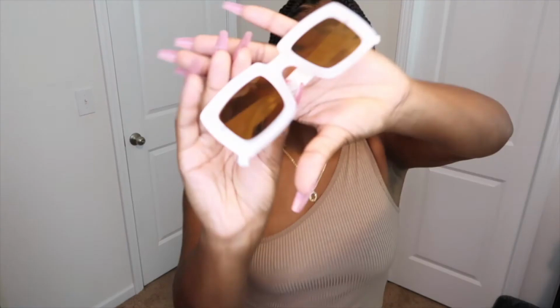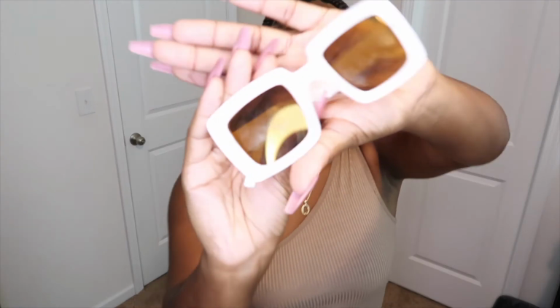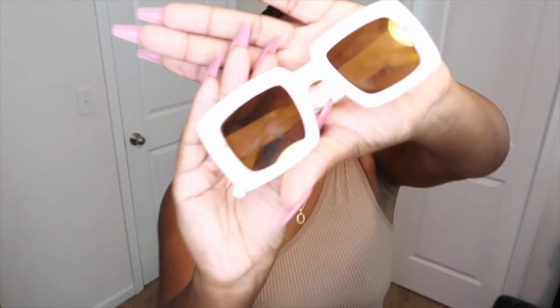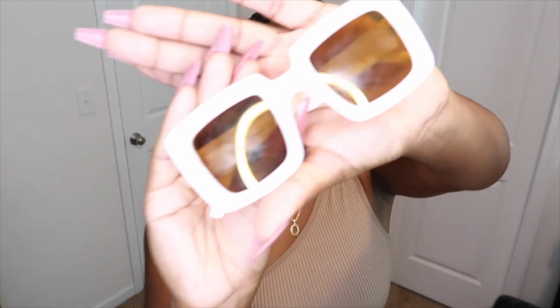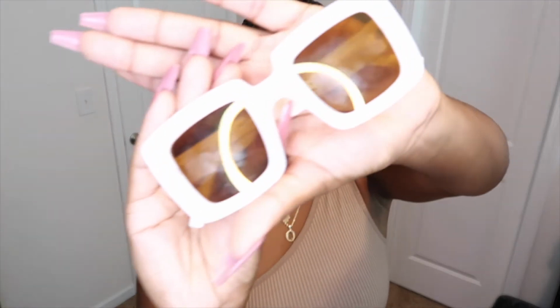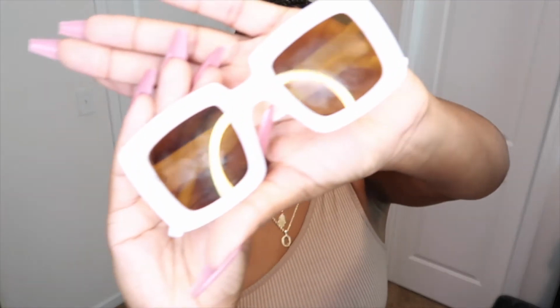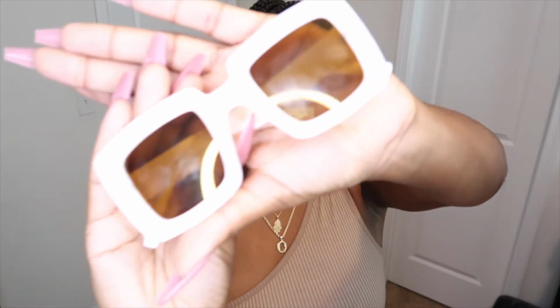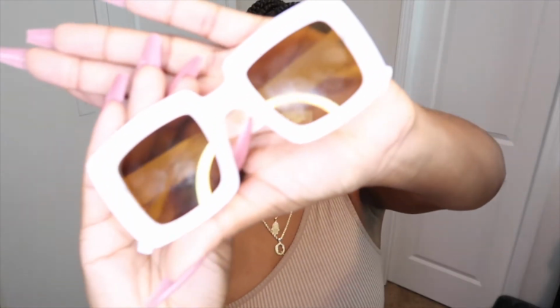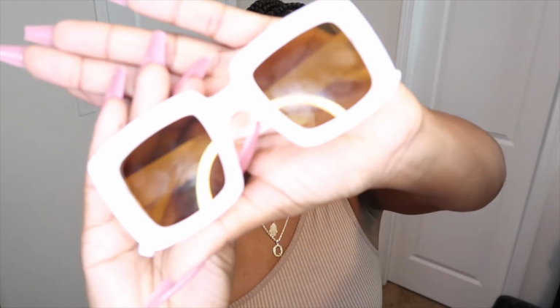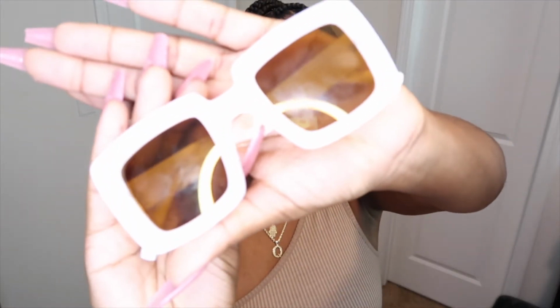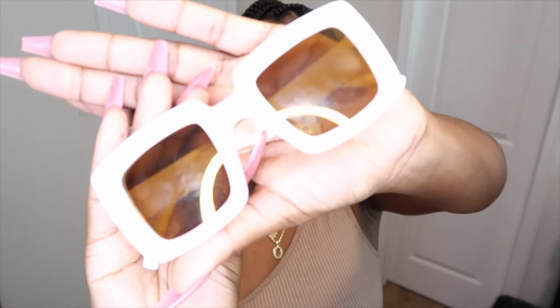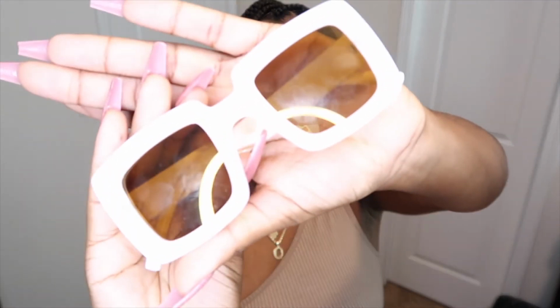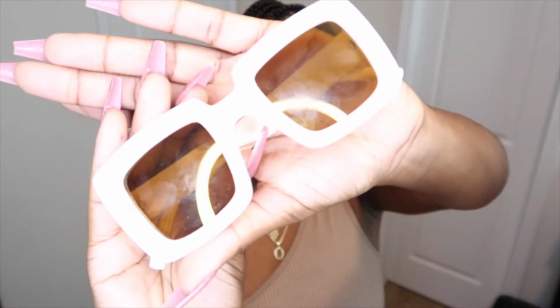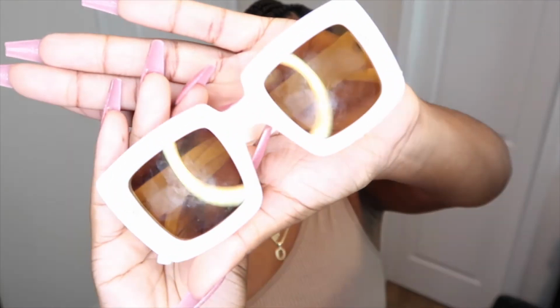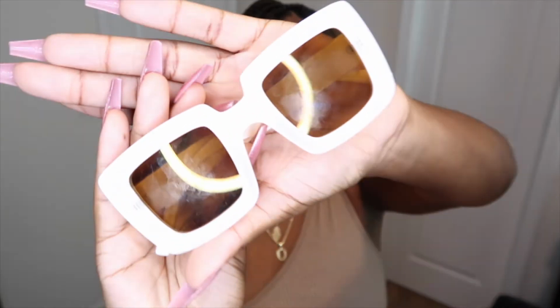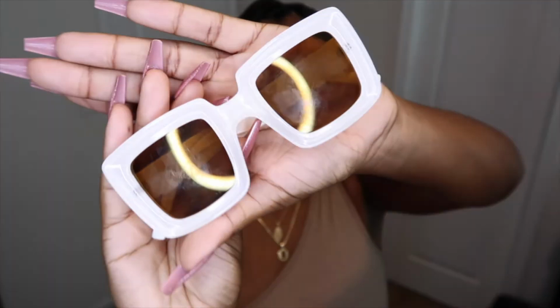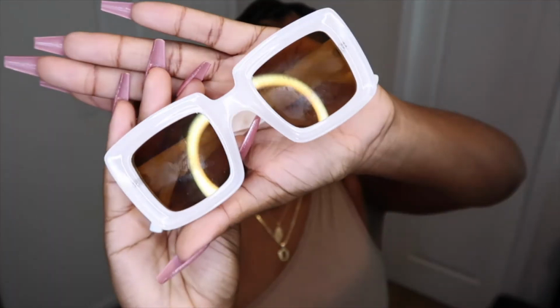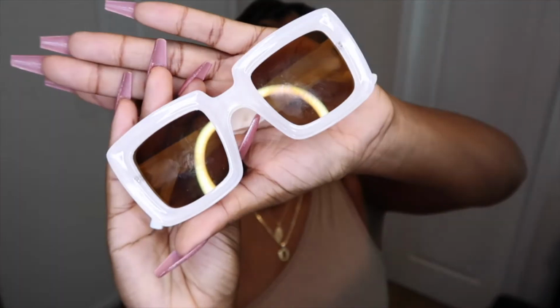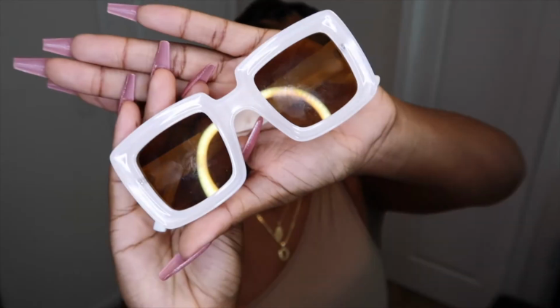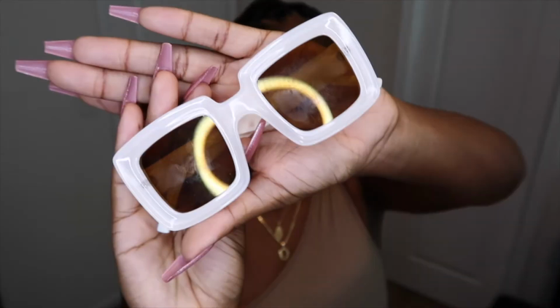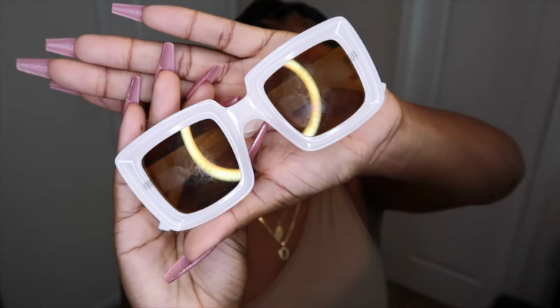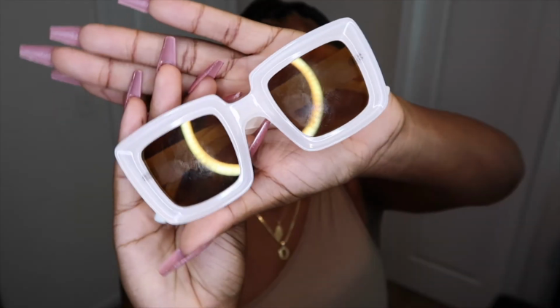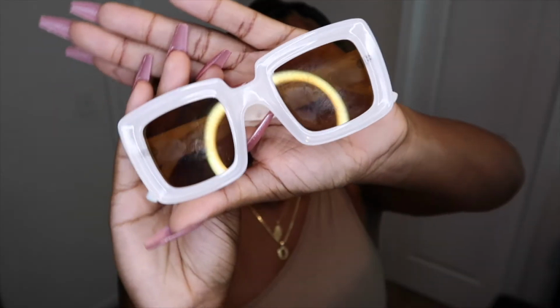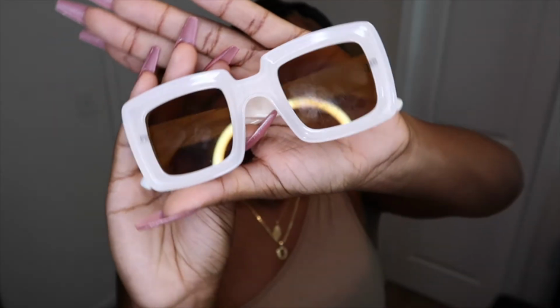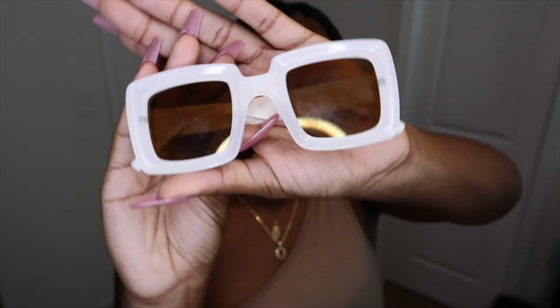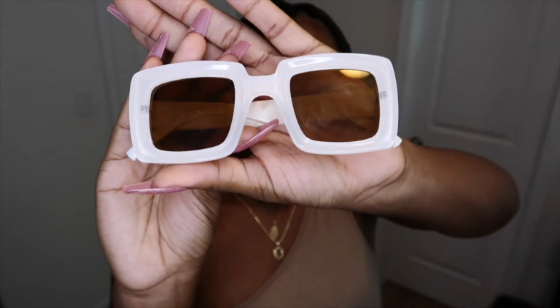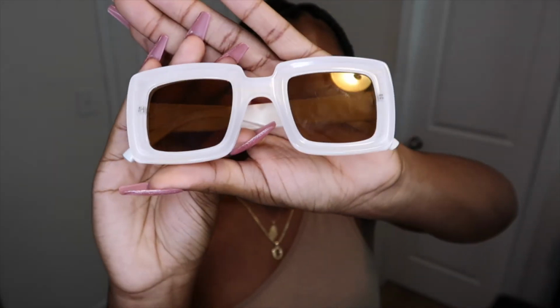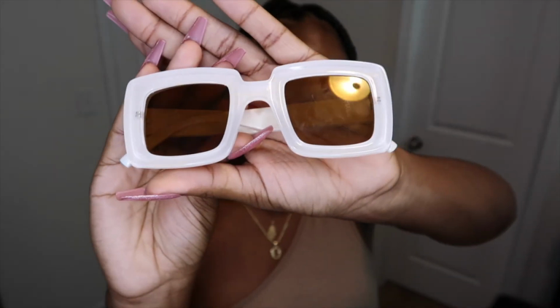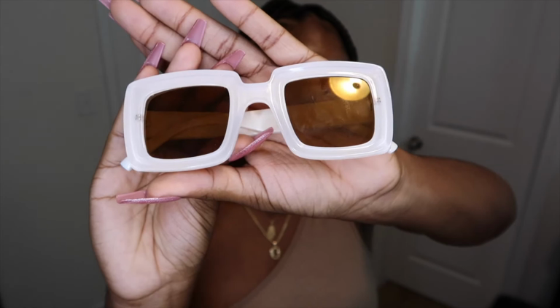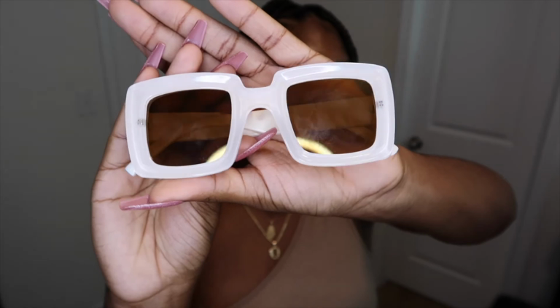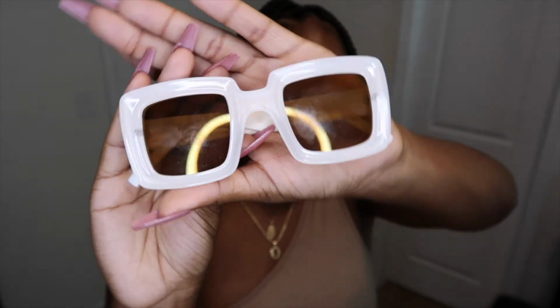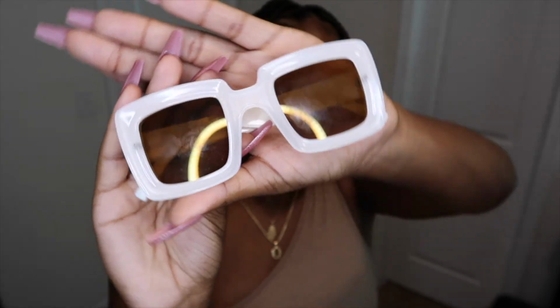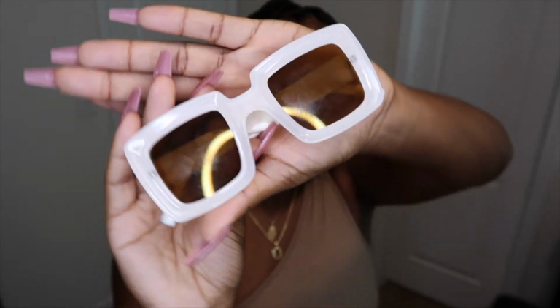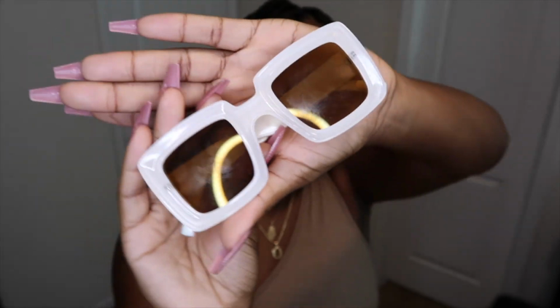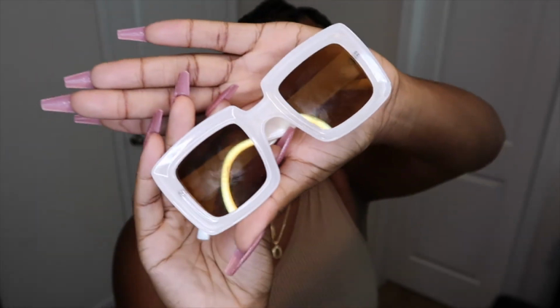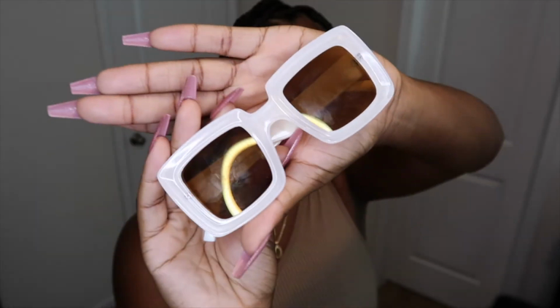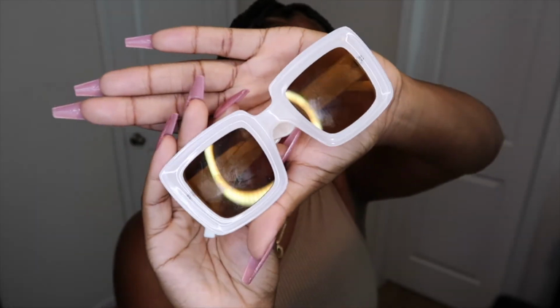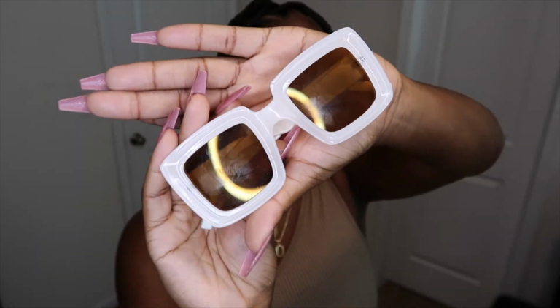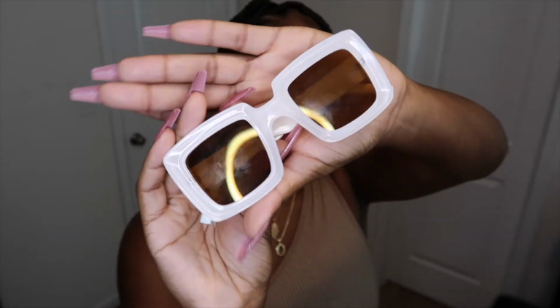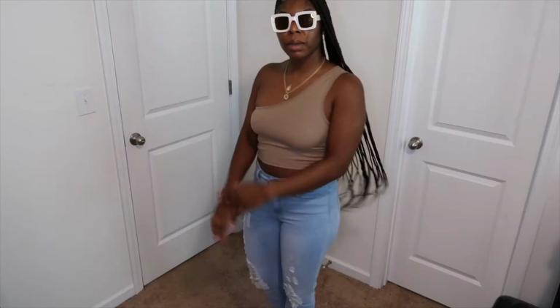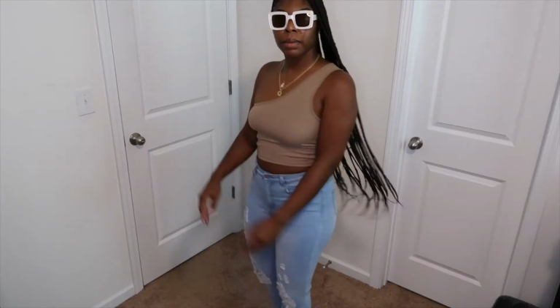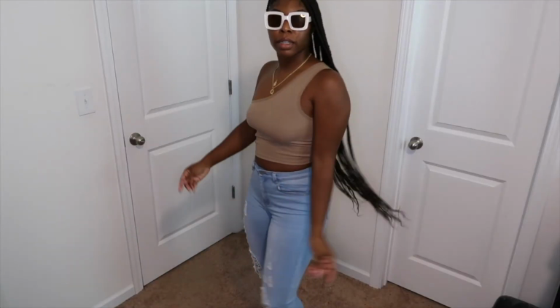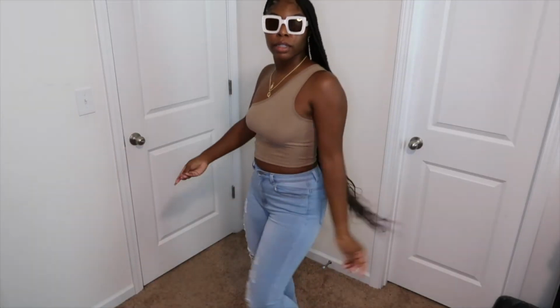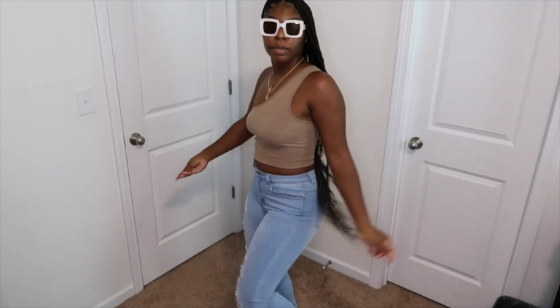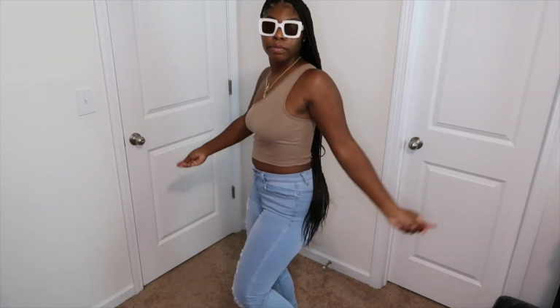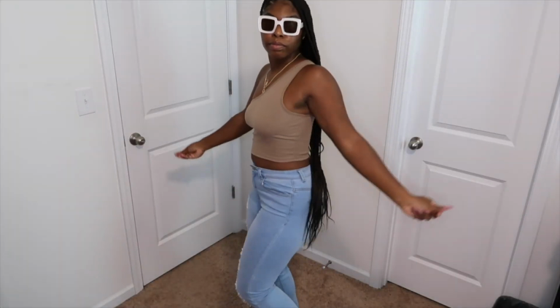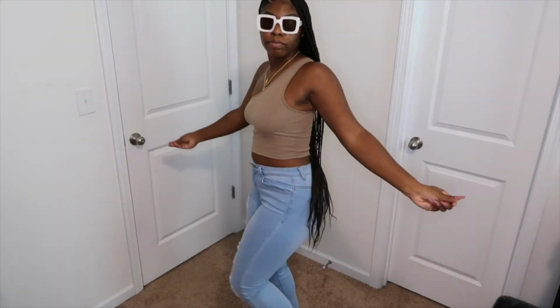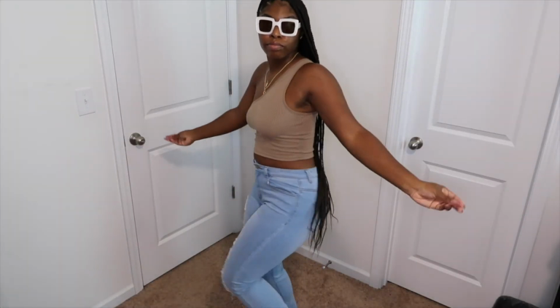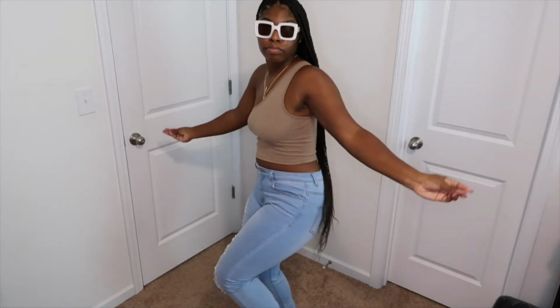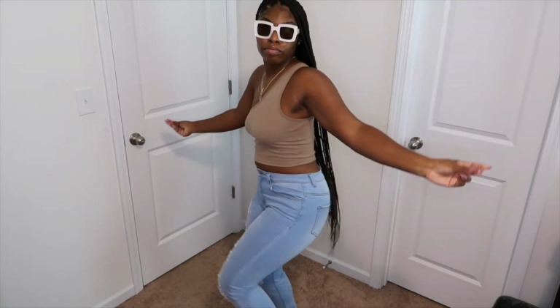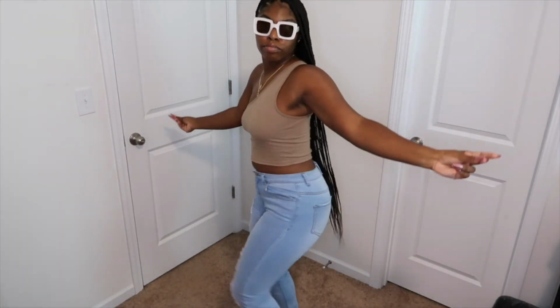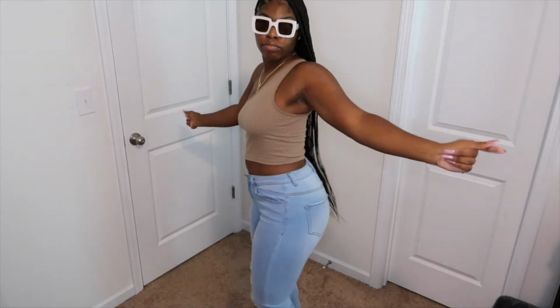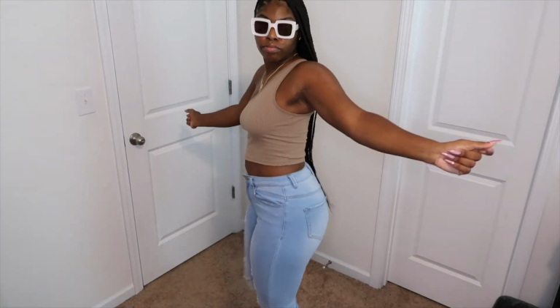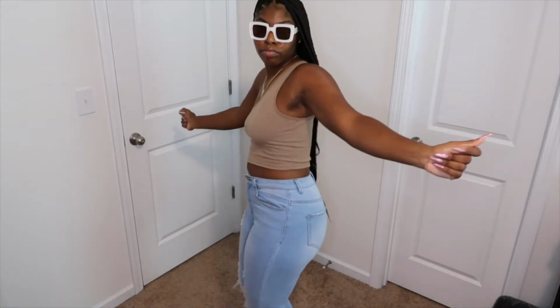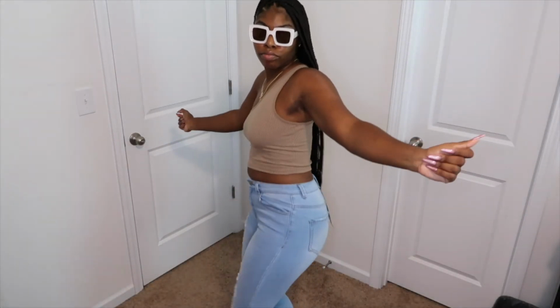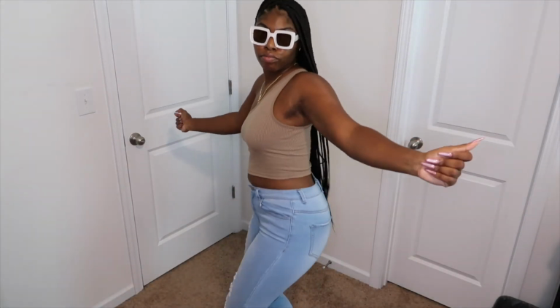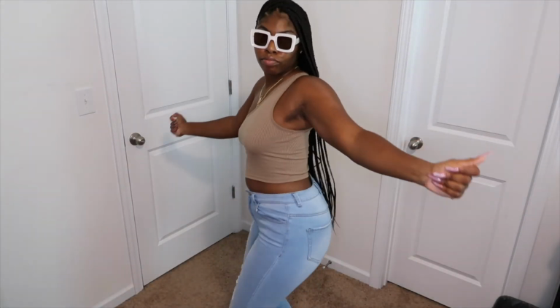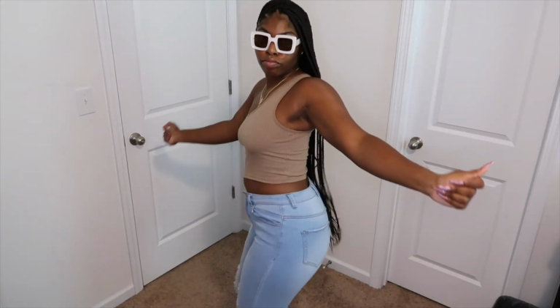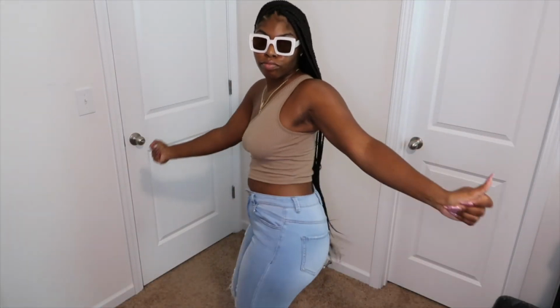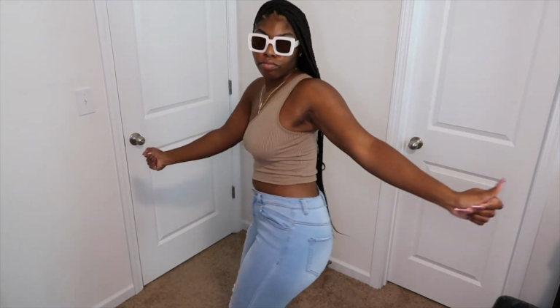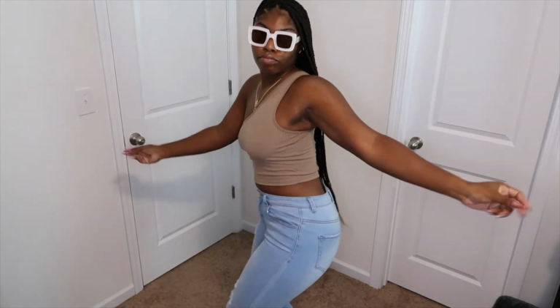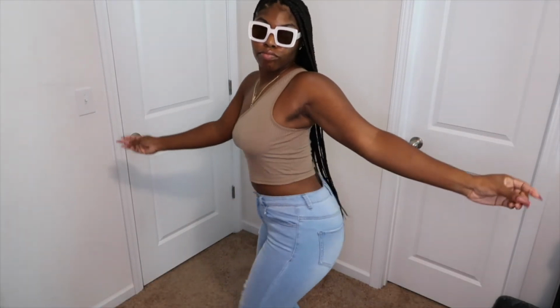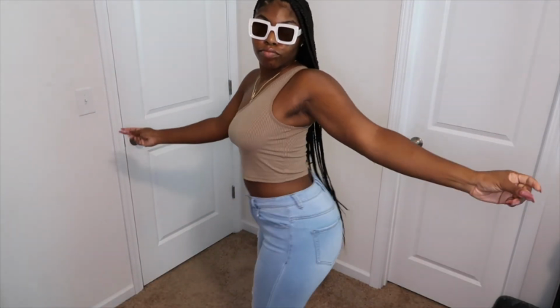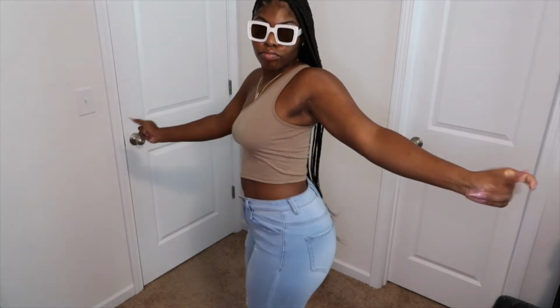These sunglasses just give me Miami city girls beach vibes. It was too cute to pass up on.